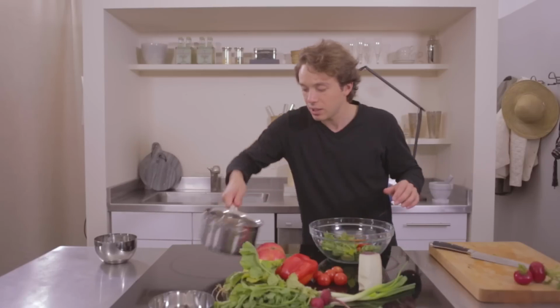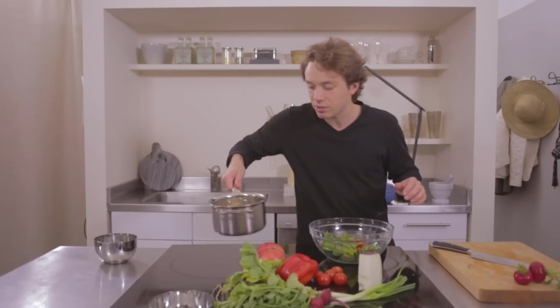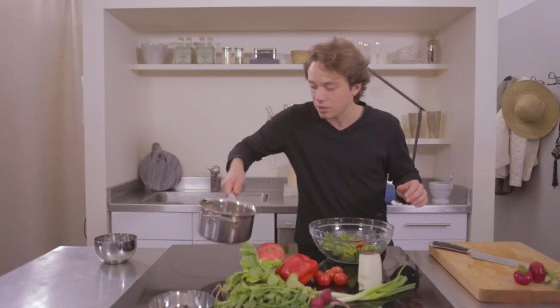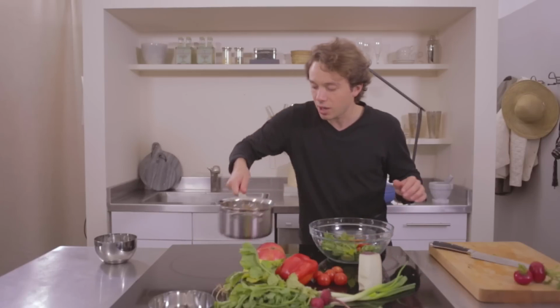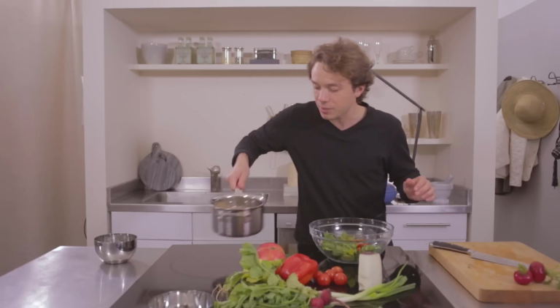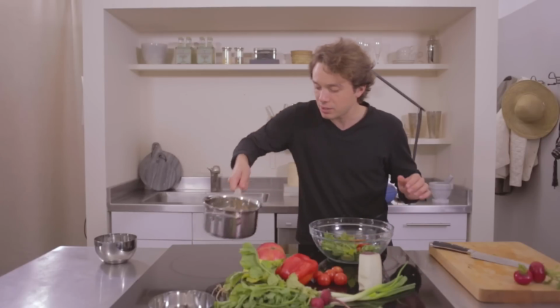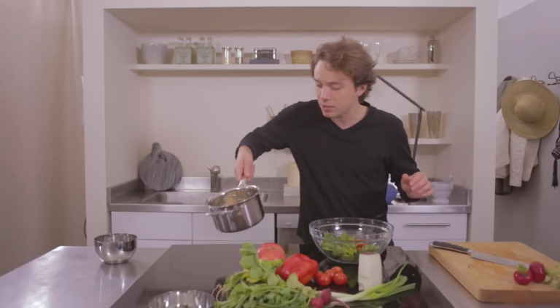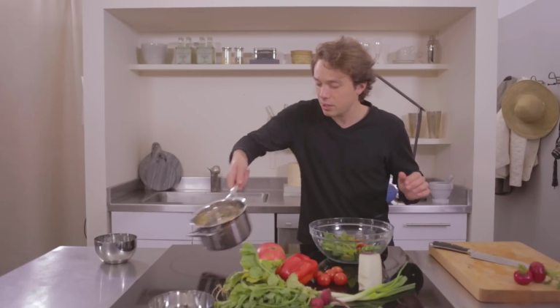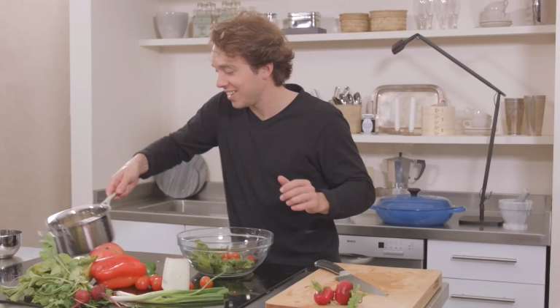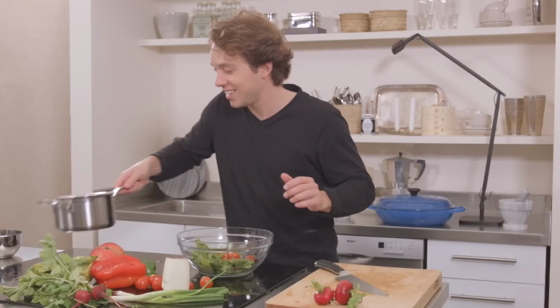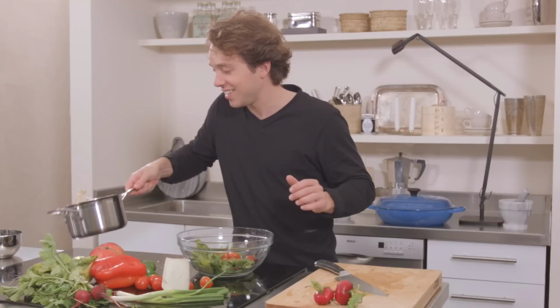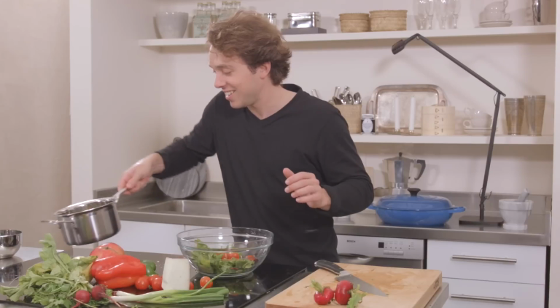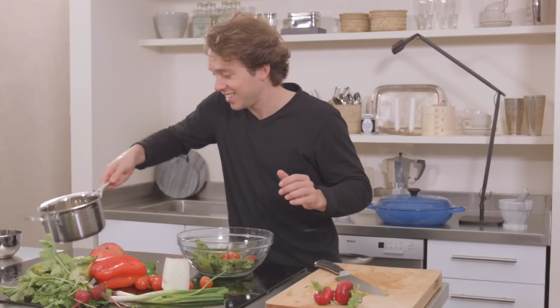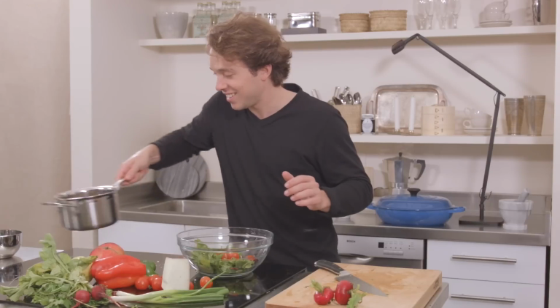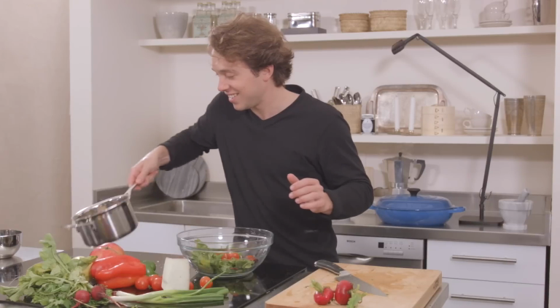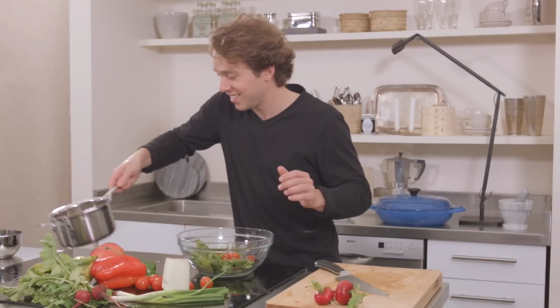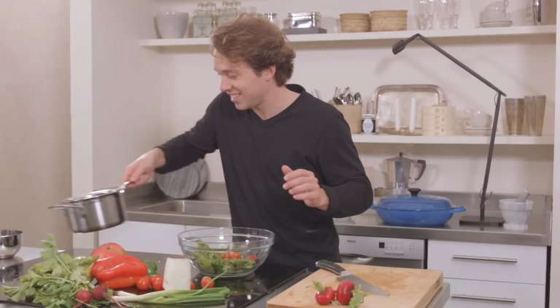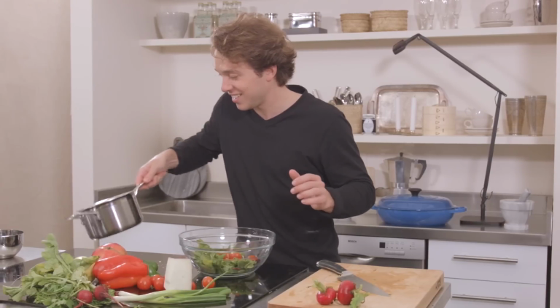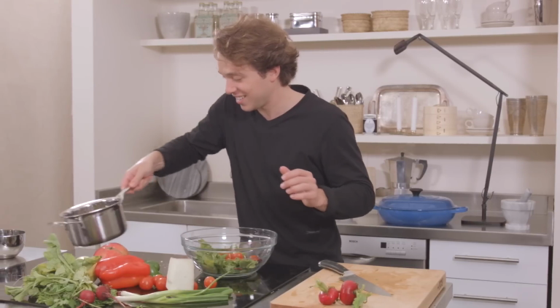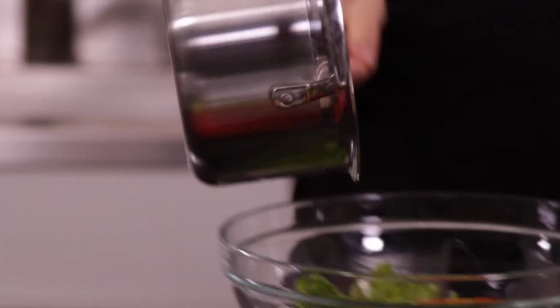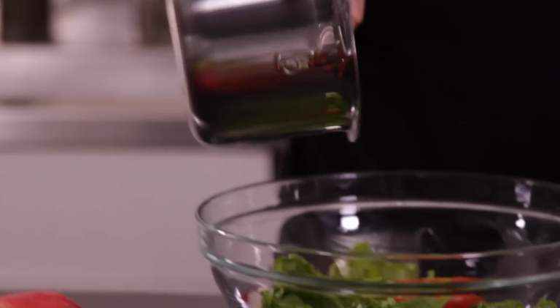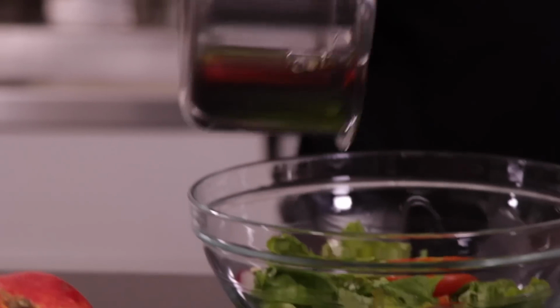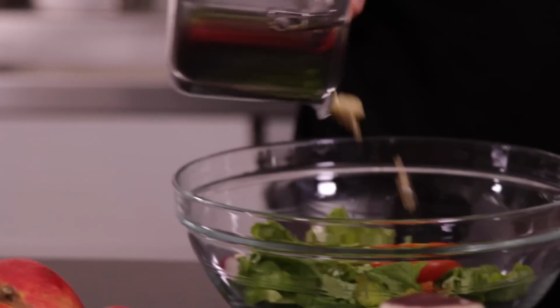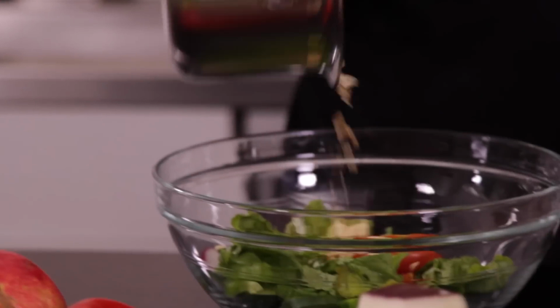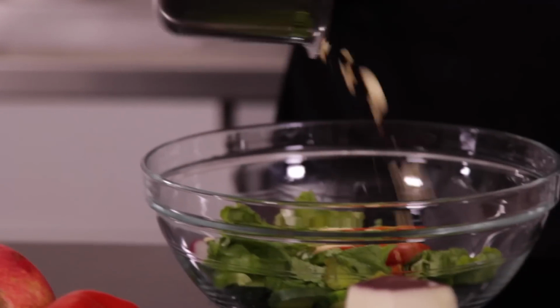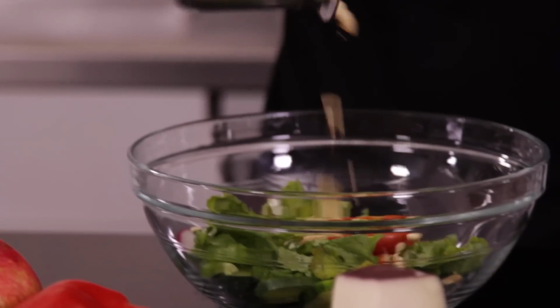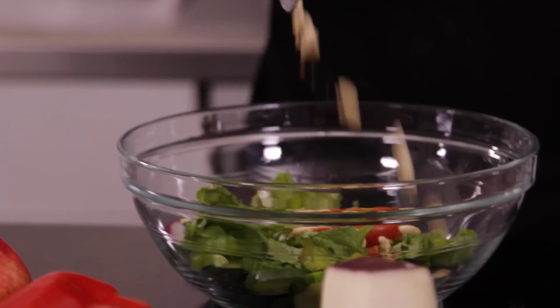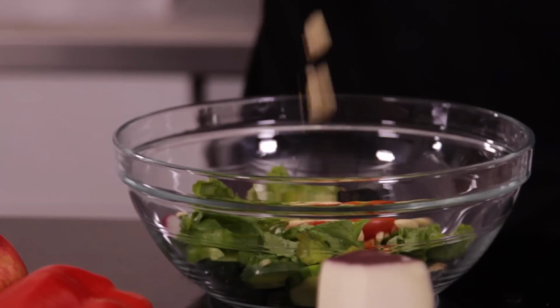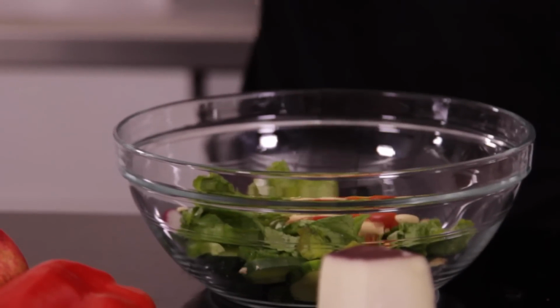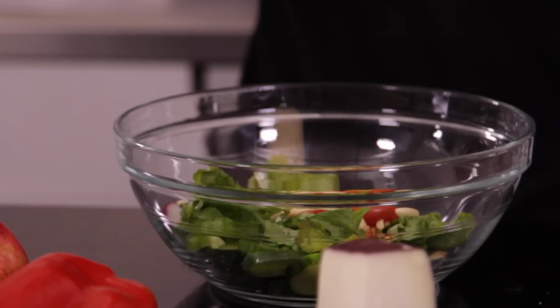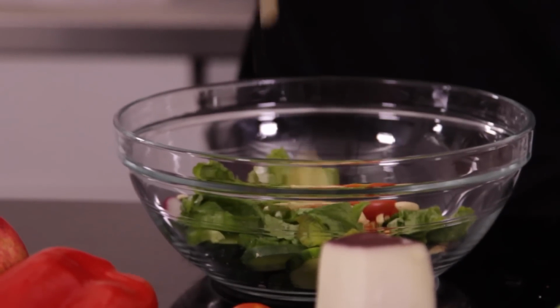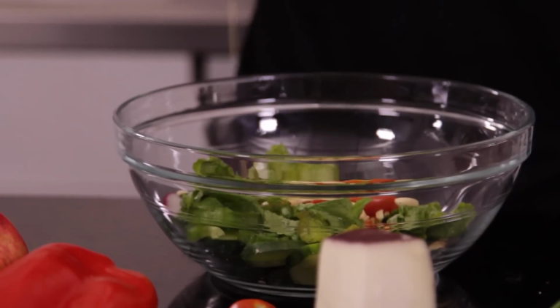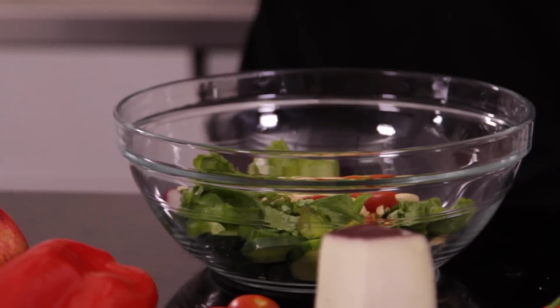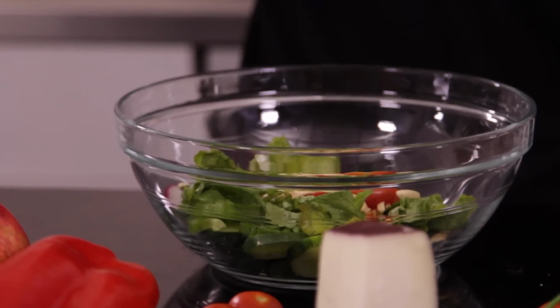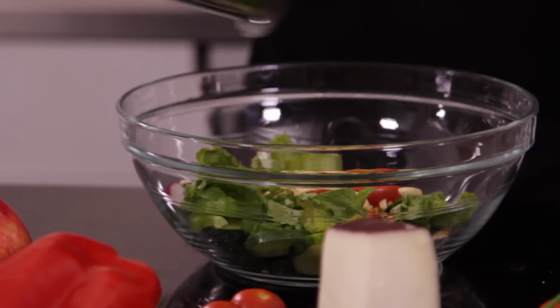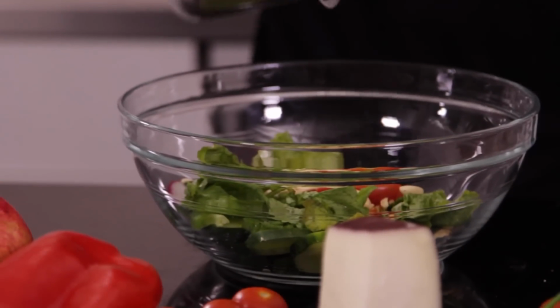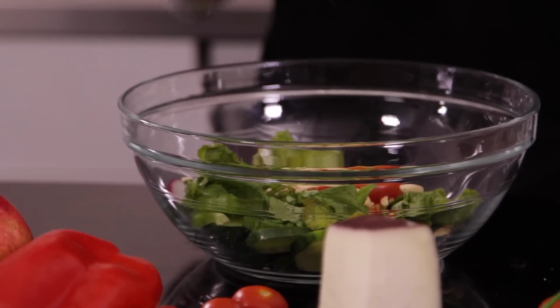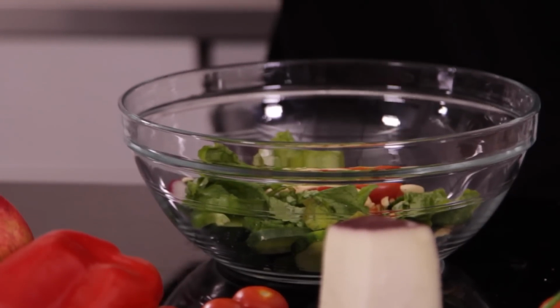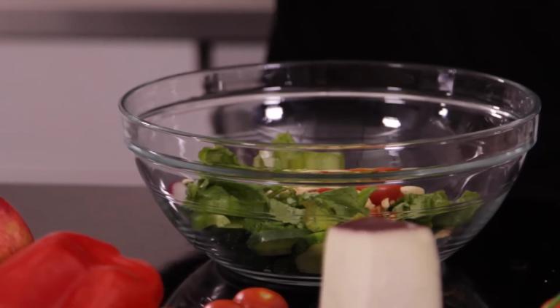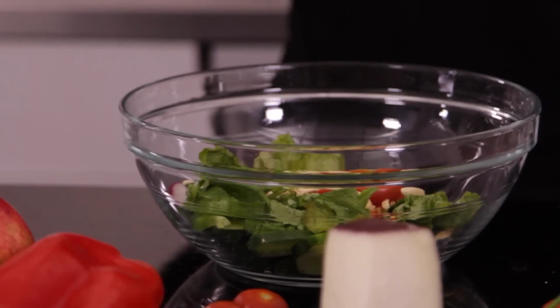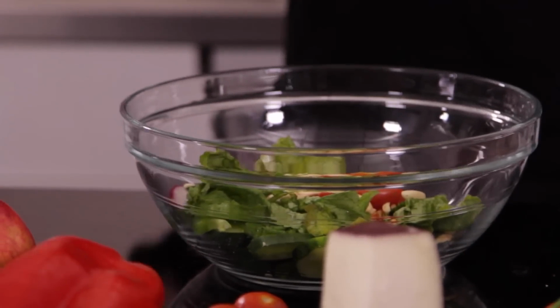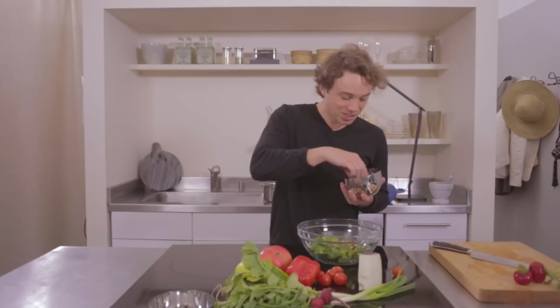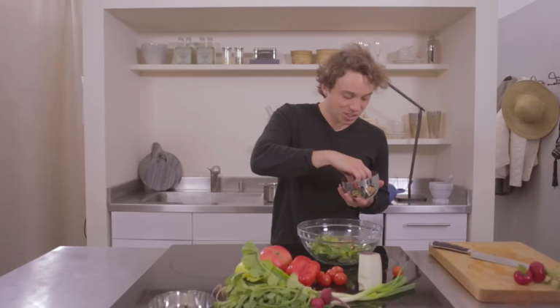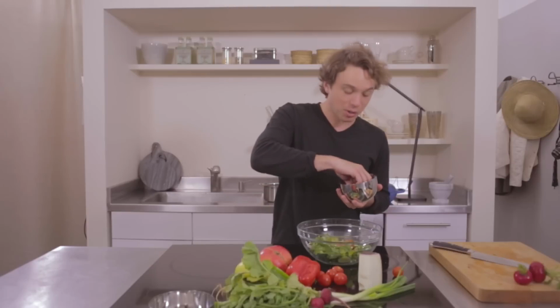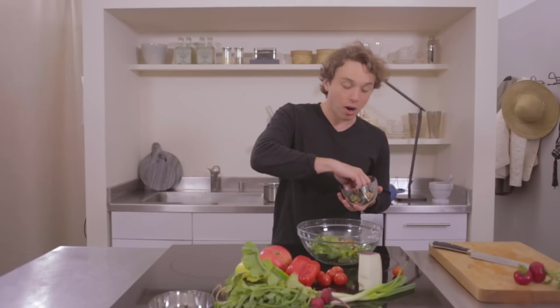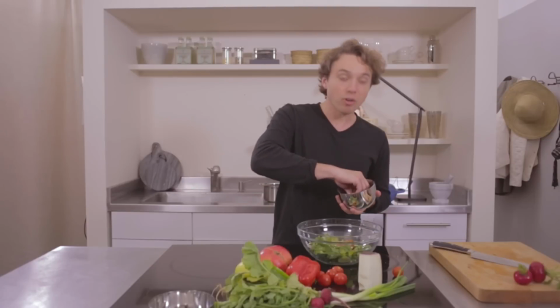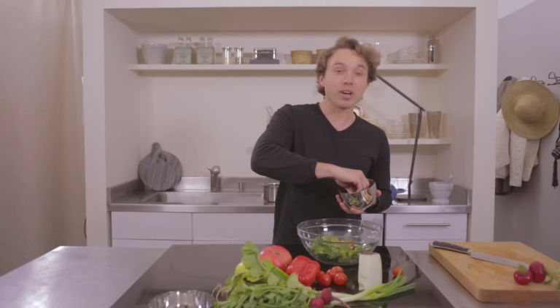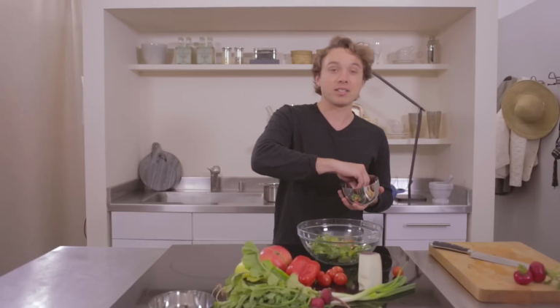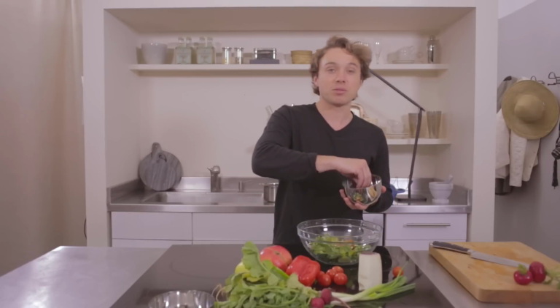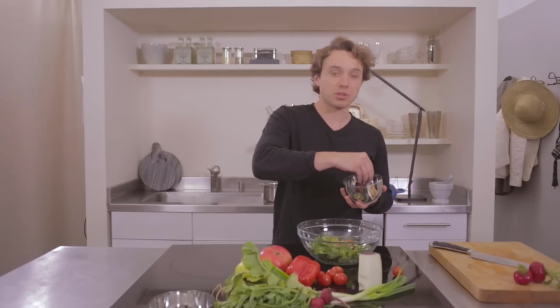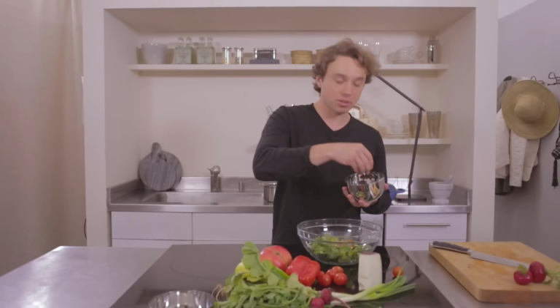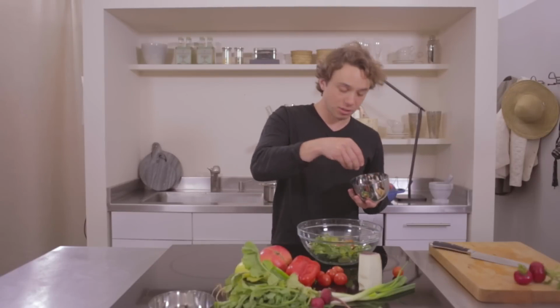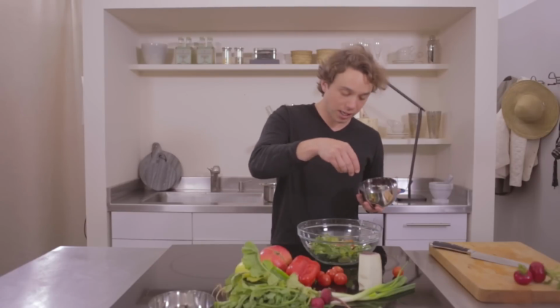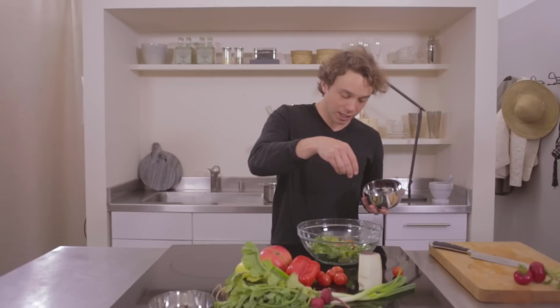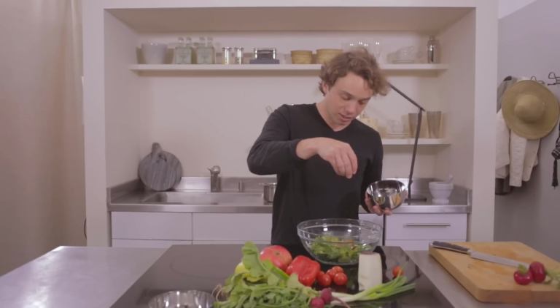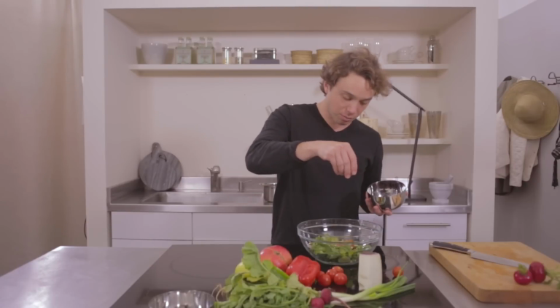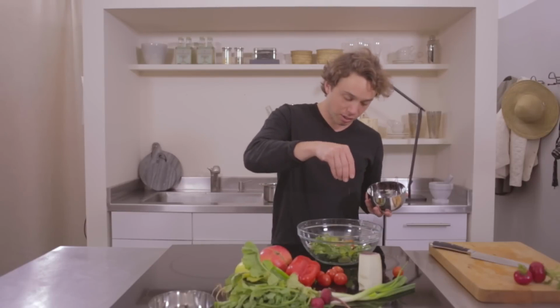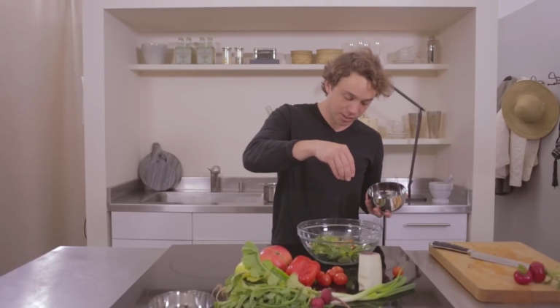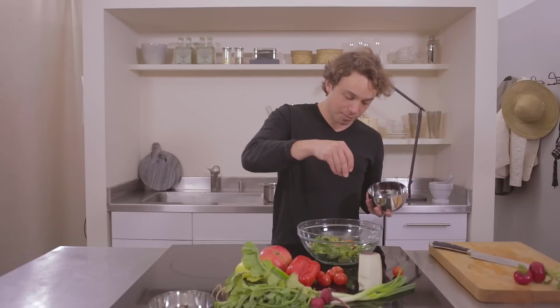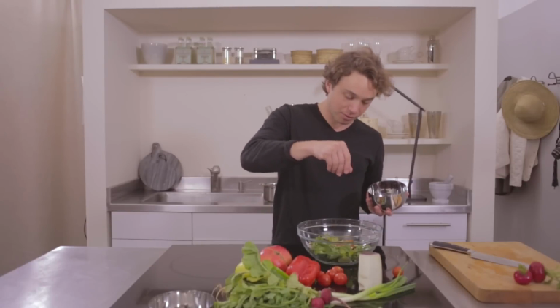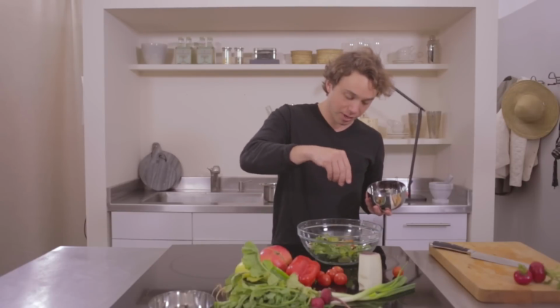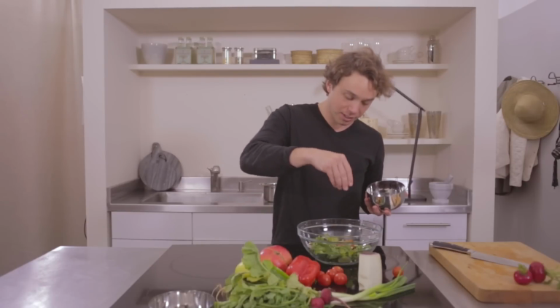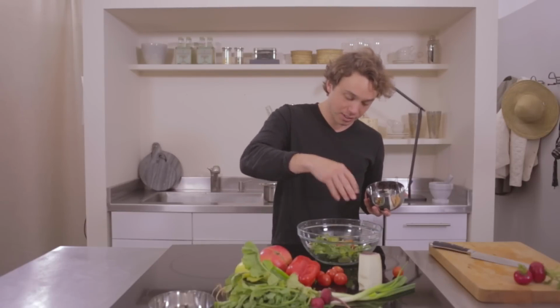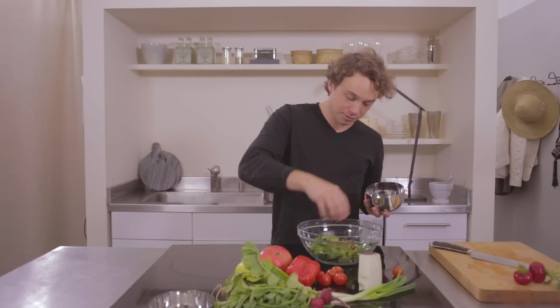Here's our almonds. And some currants, which are like a small type of raisin — we don't have to reconstitute them.